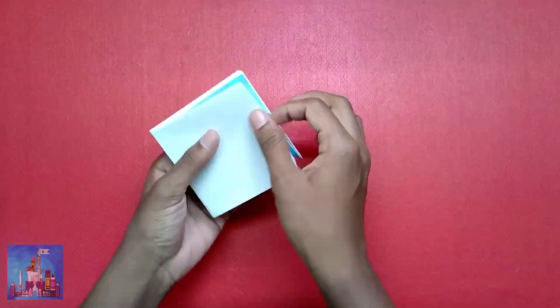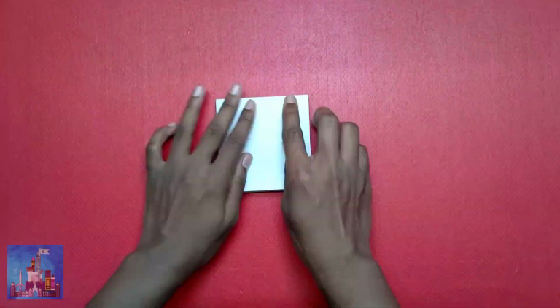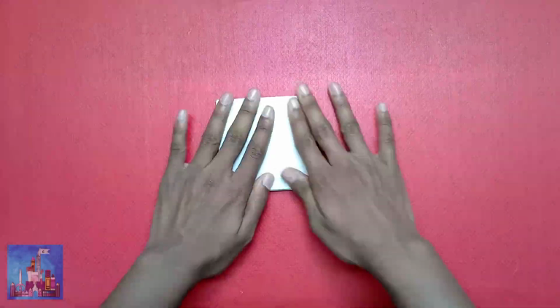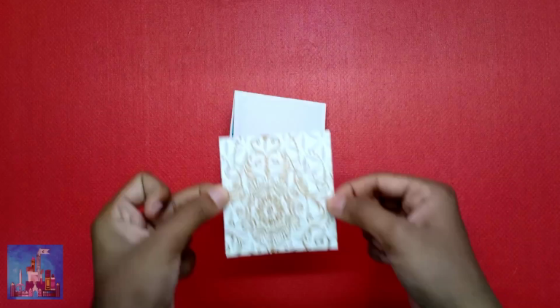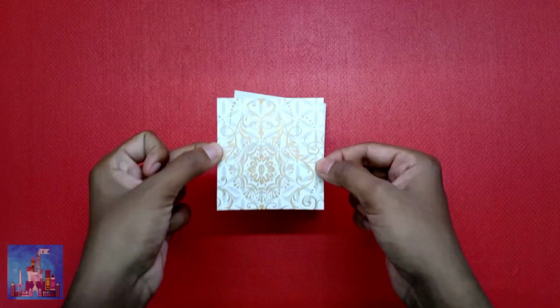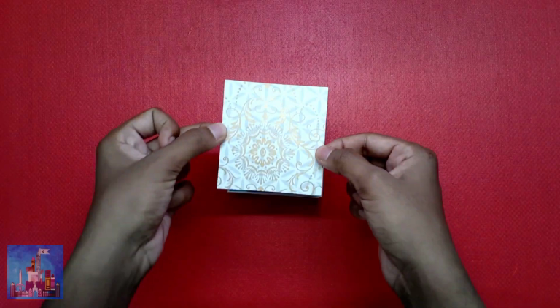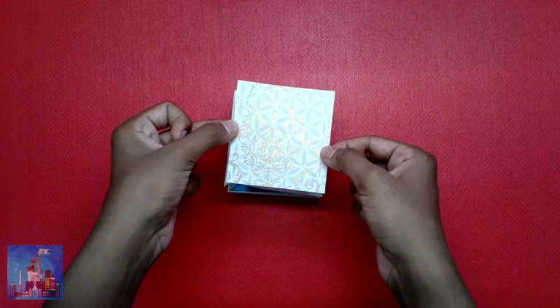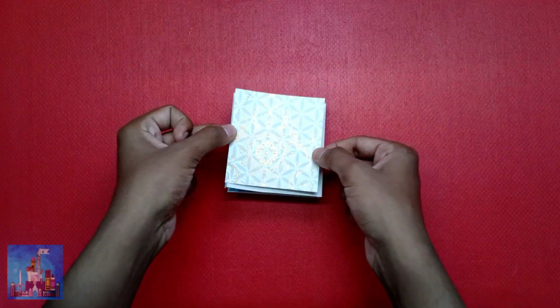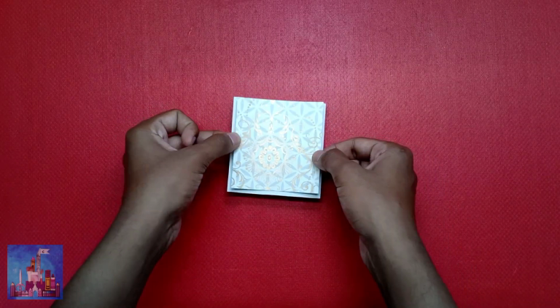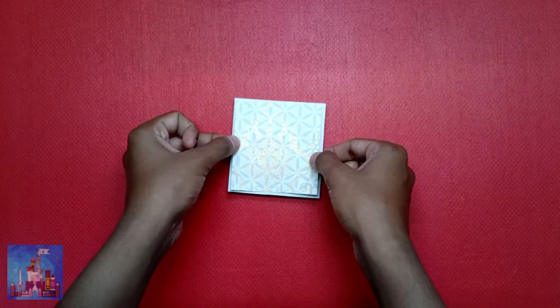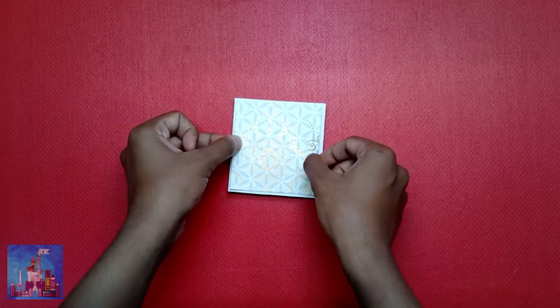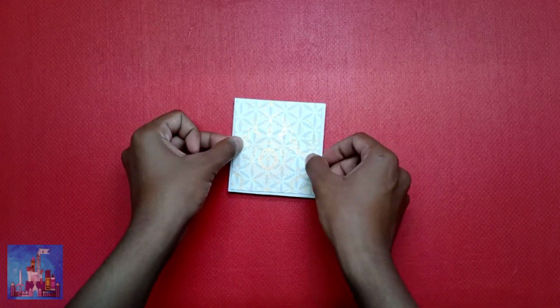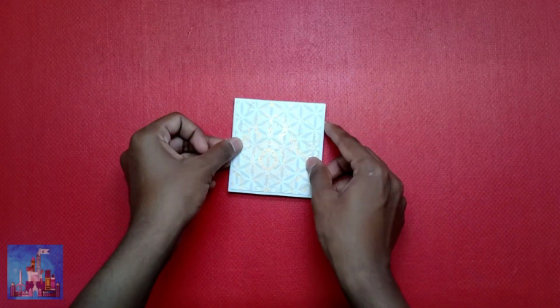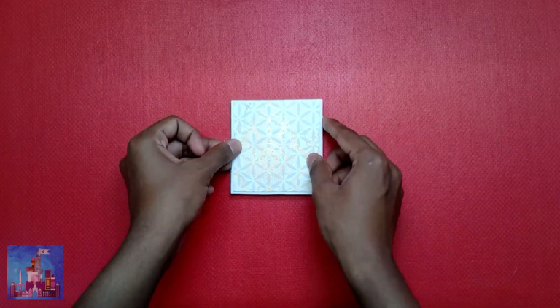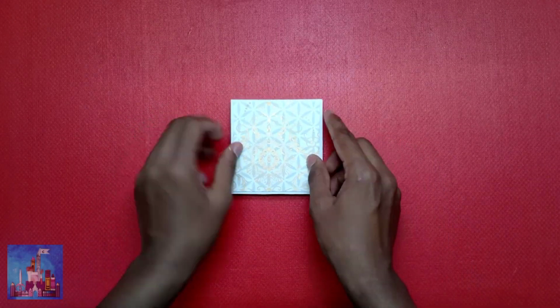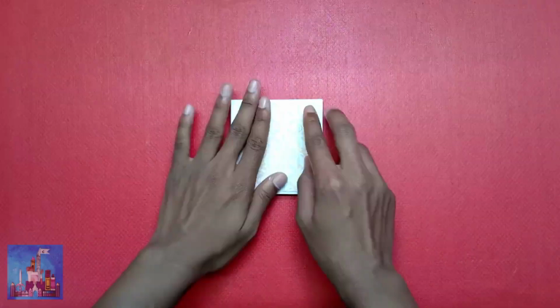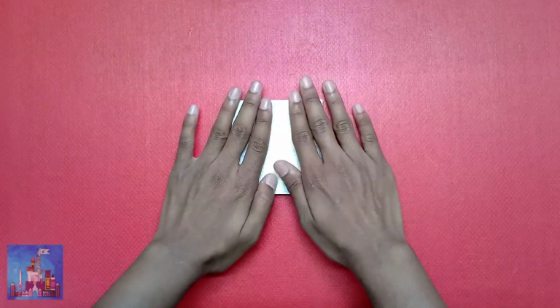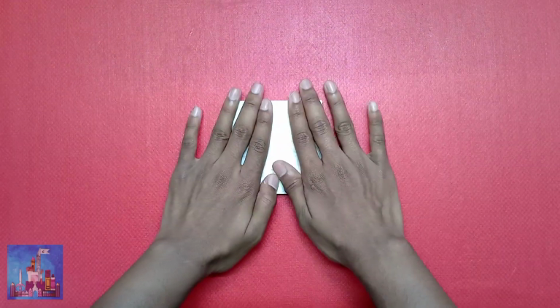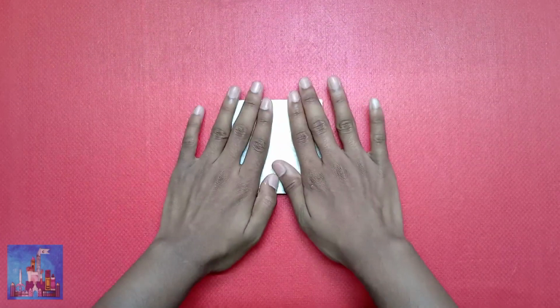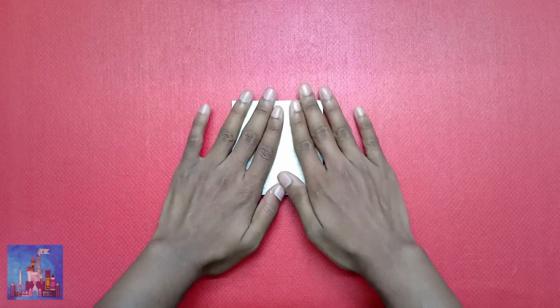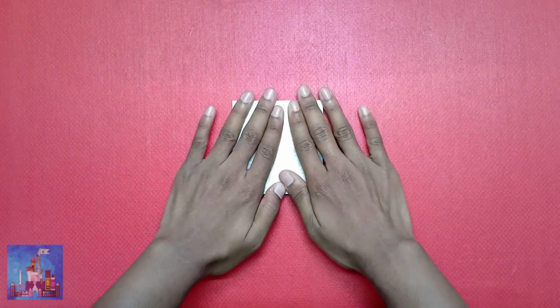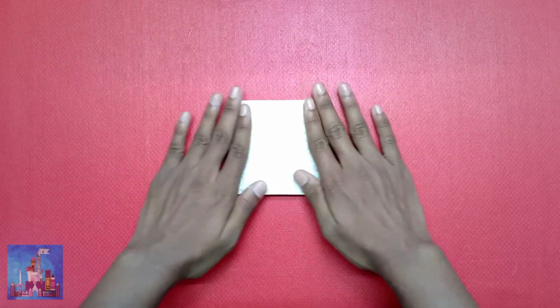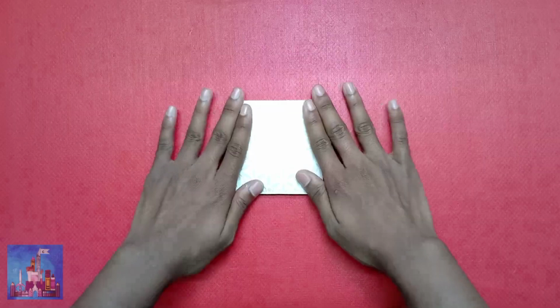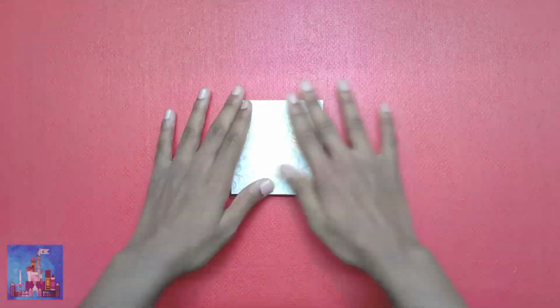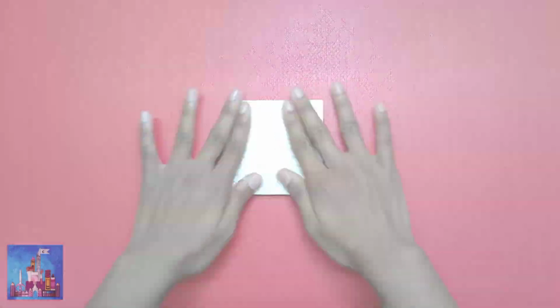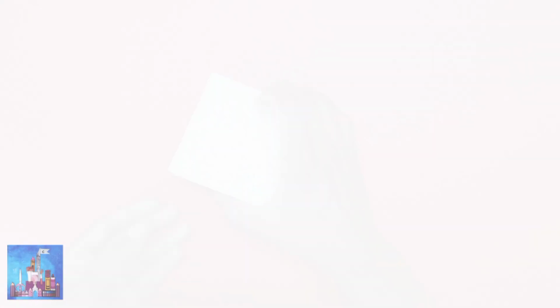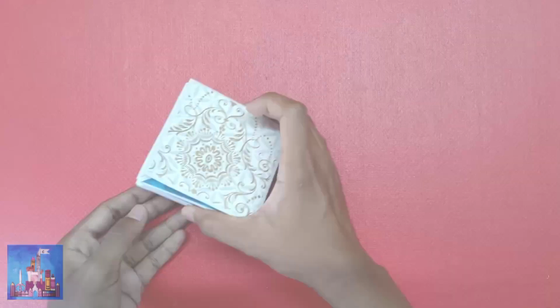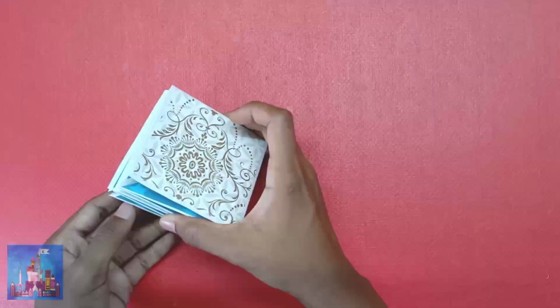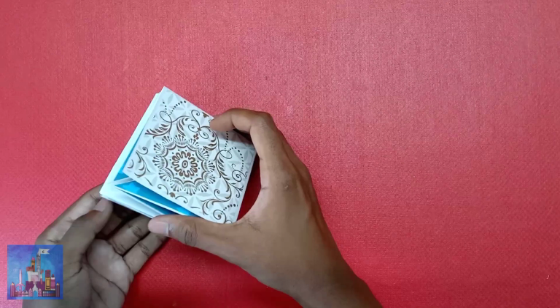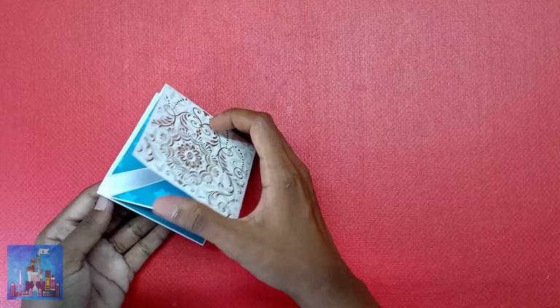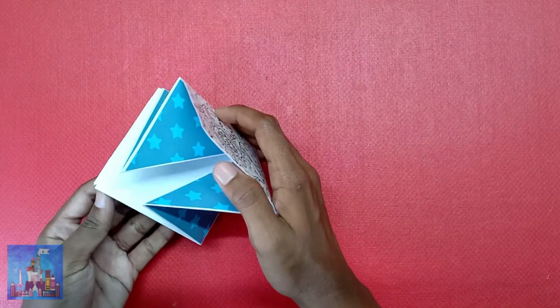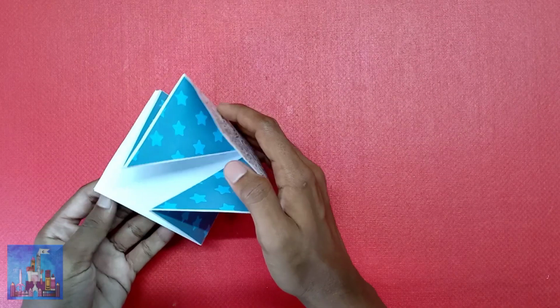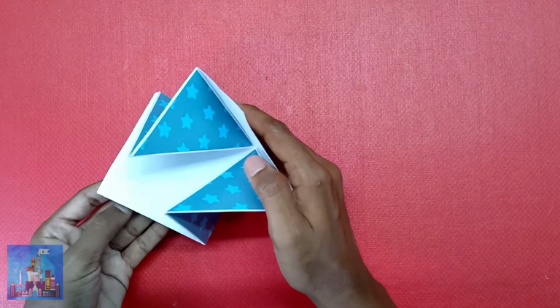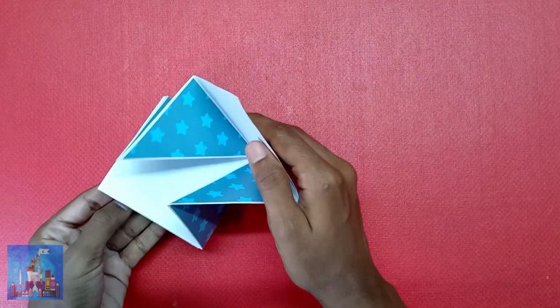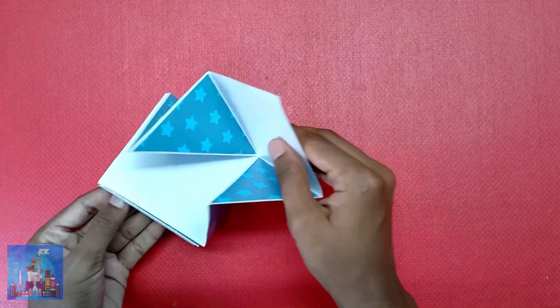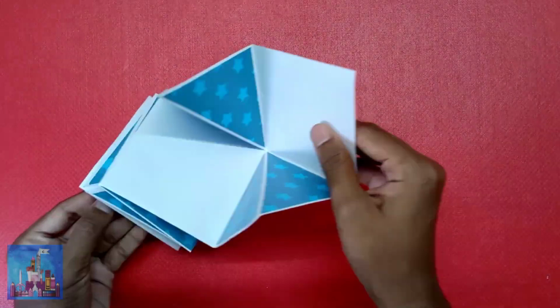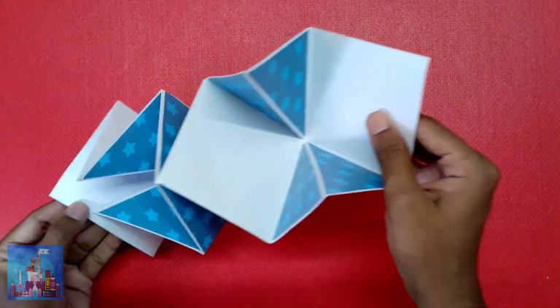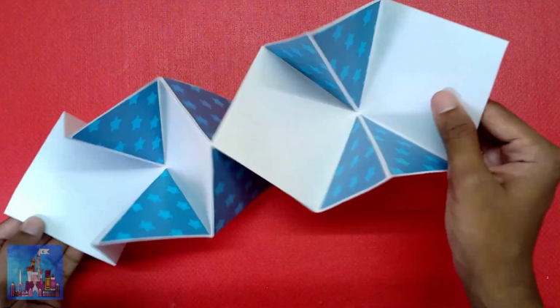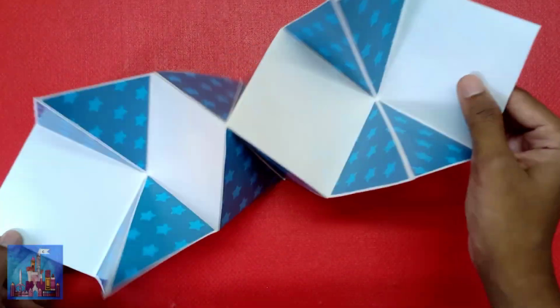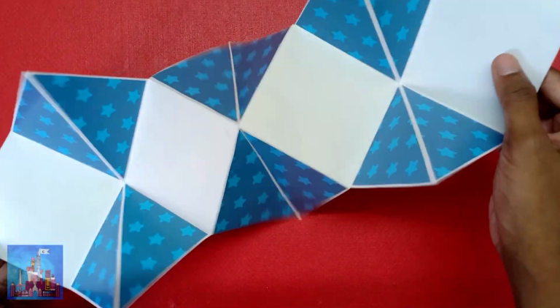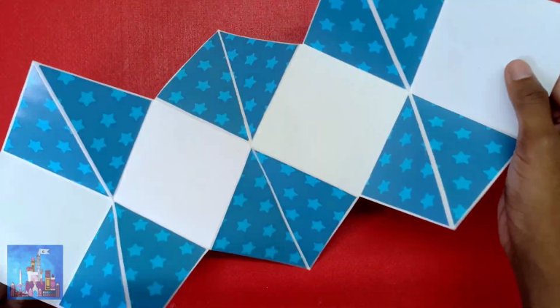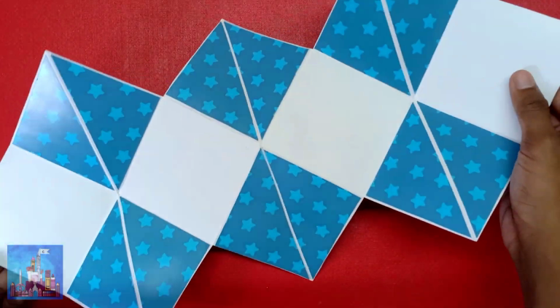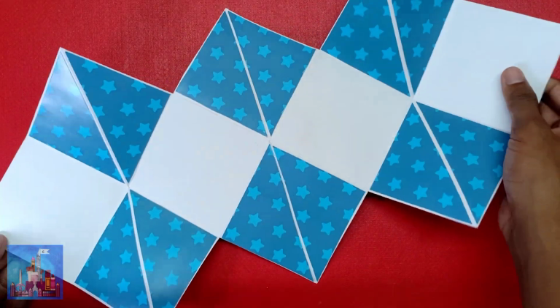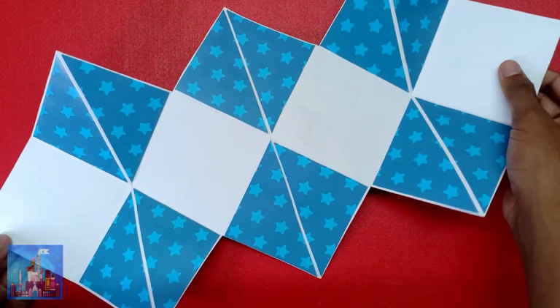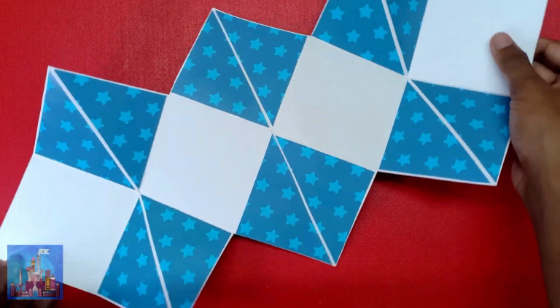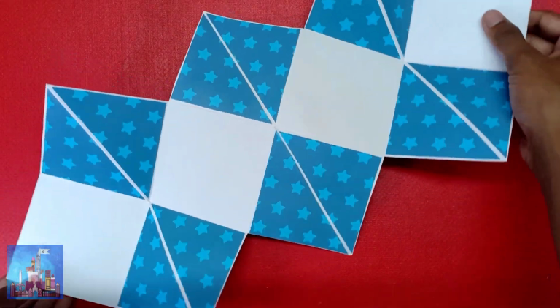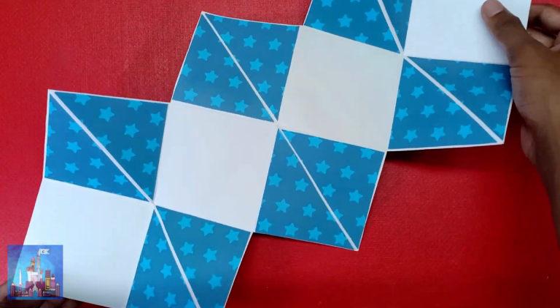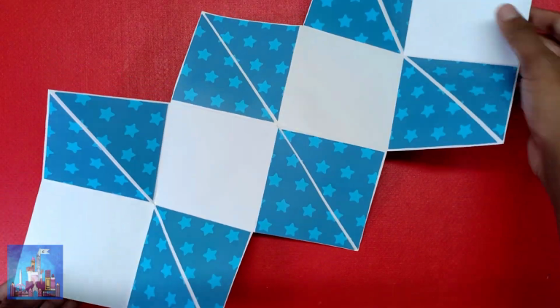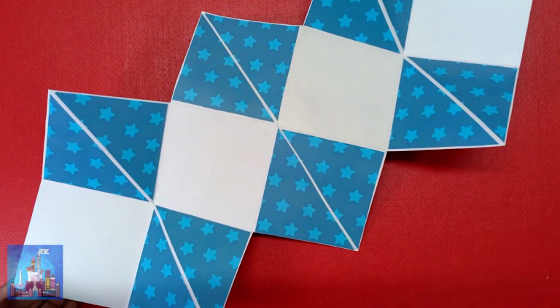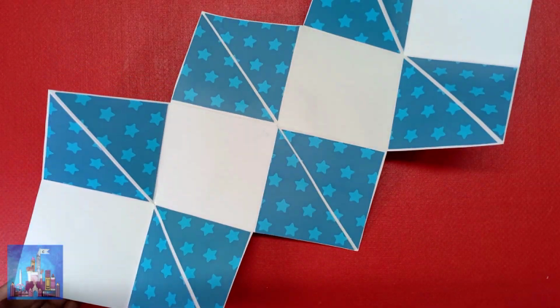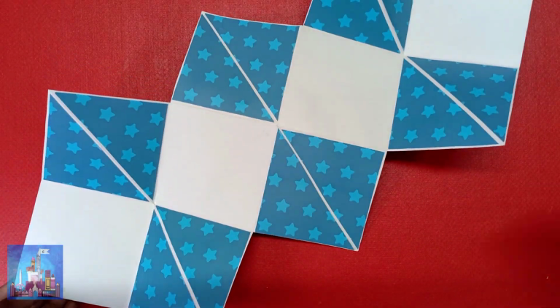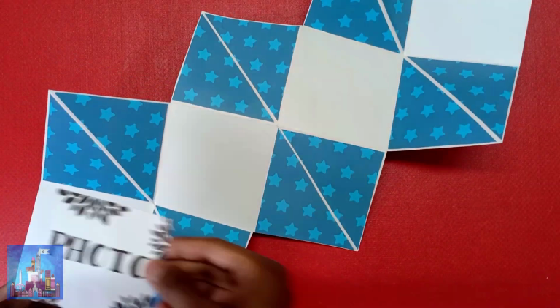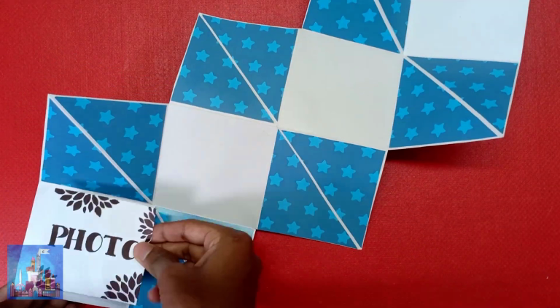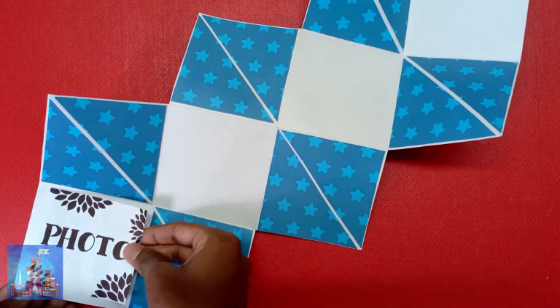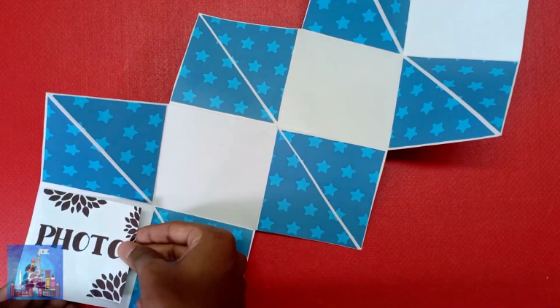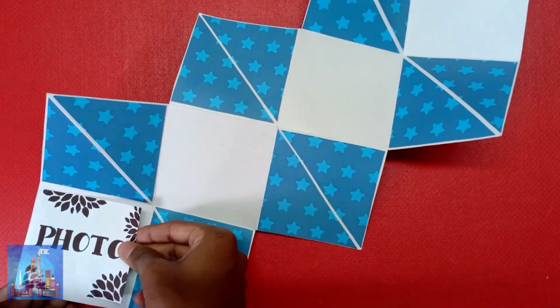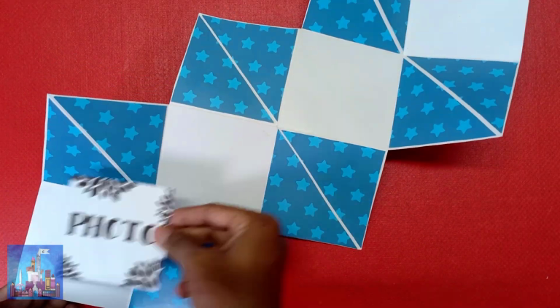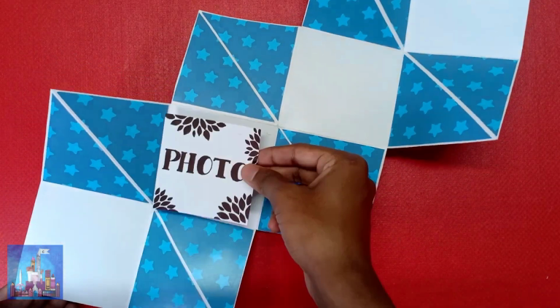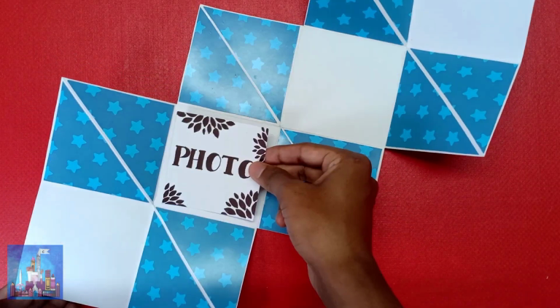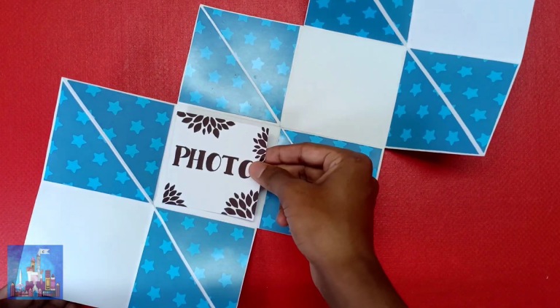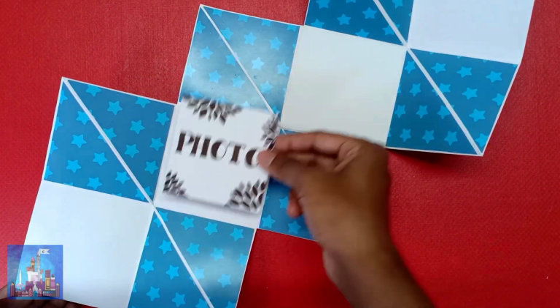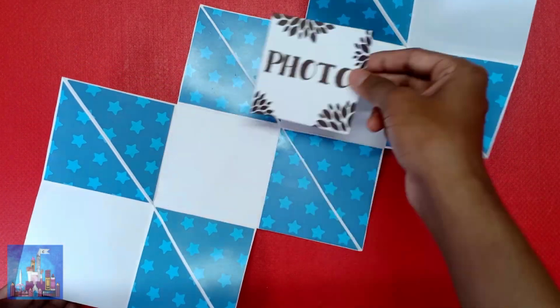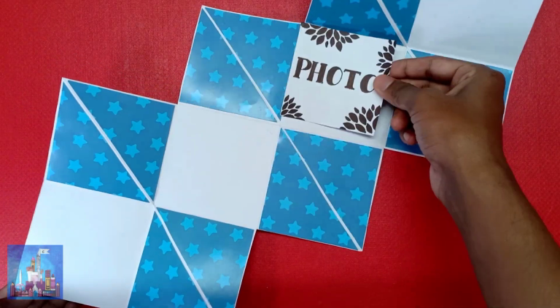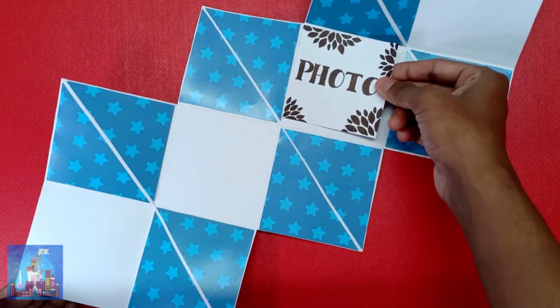Finally, stick pattern paper on the squash card too. You can stick photos in the center. With that, the squash card is done.